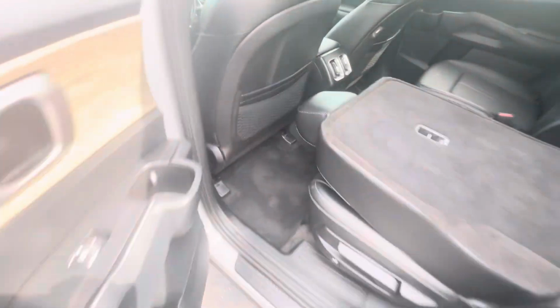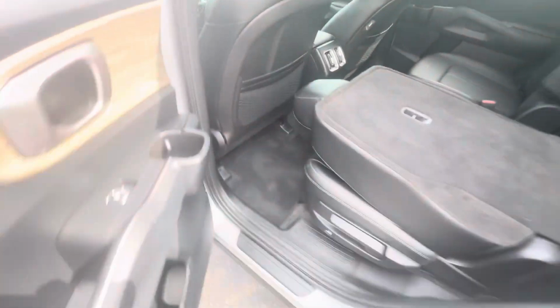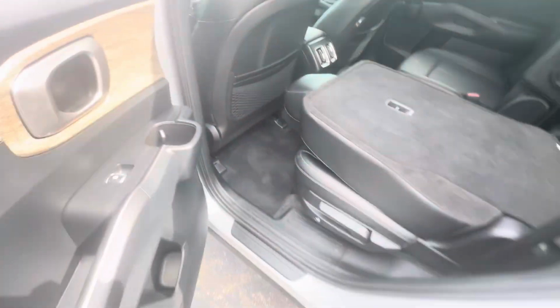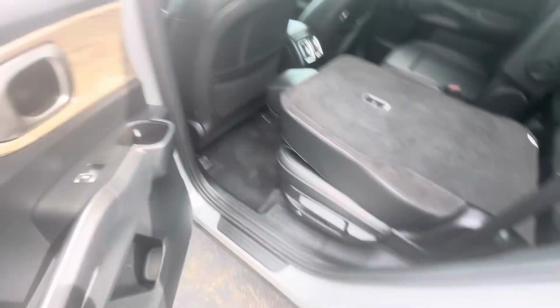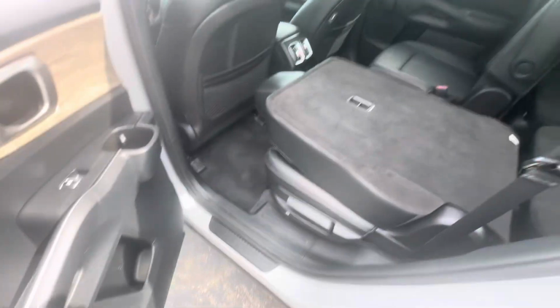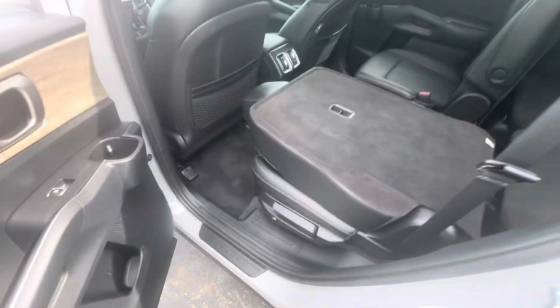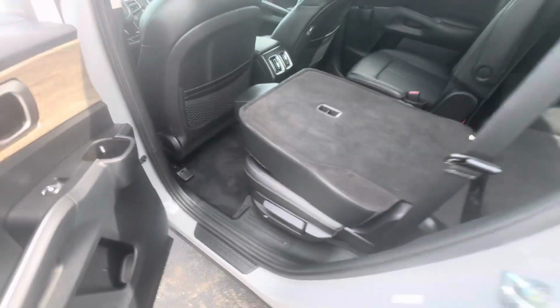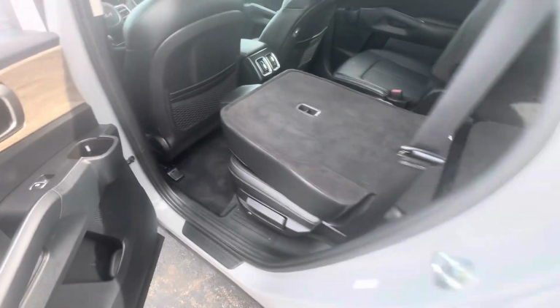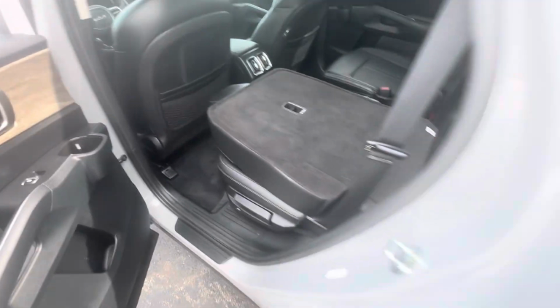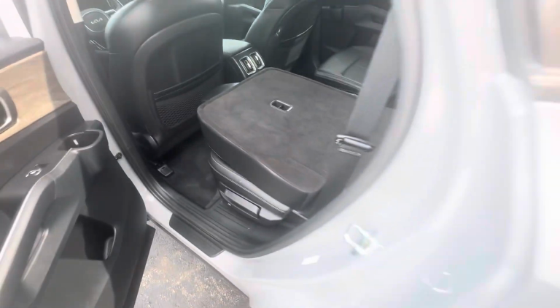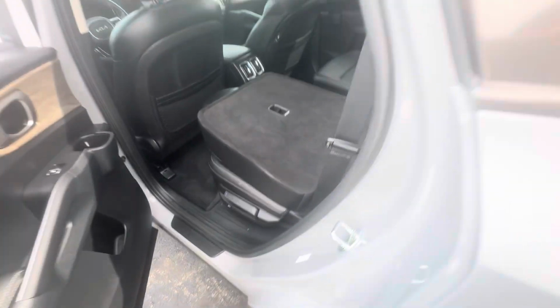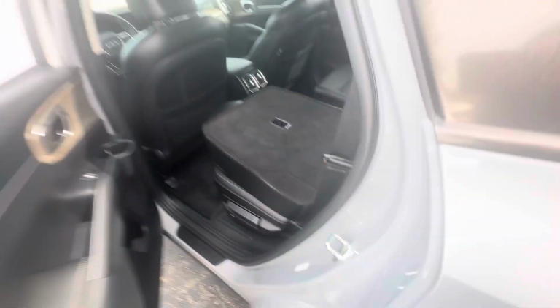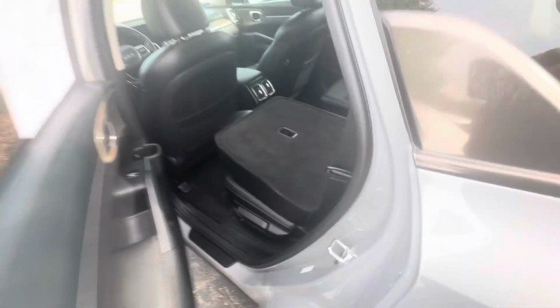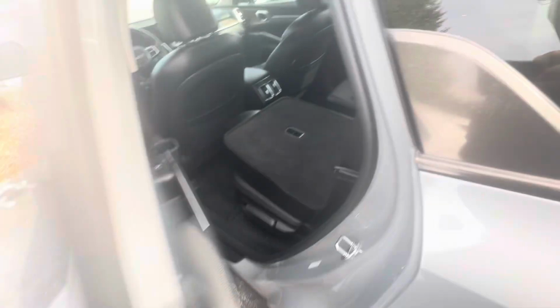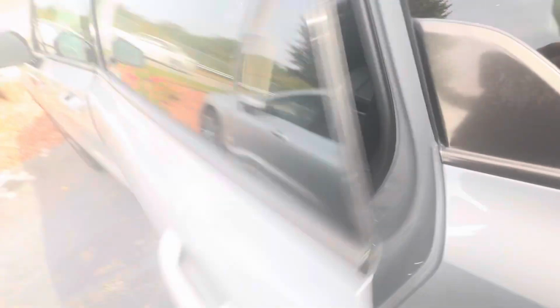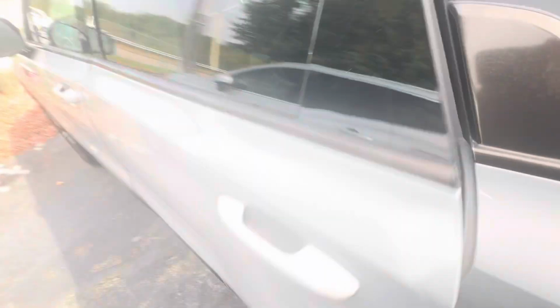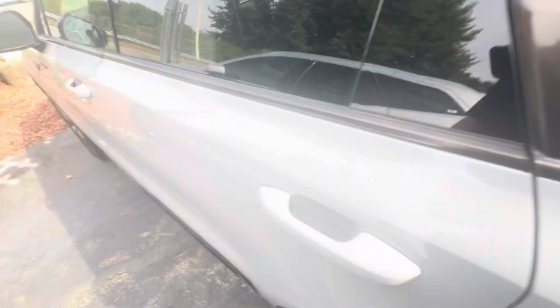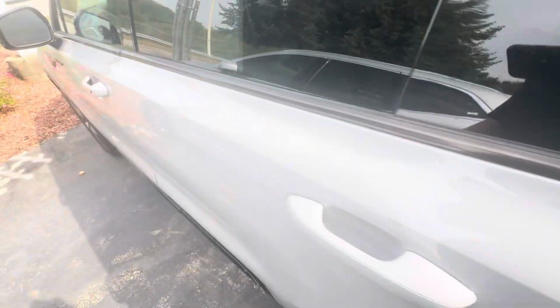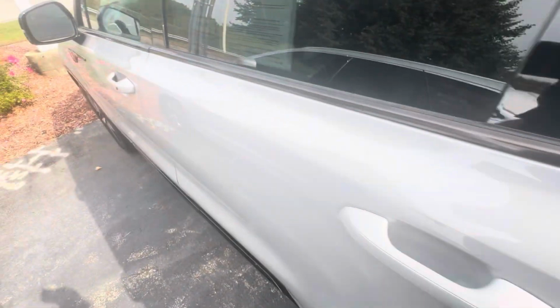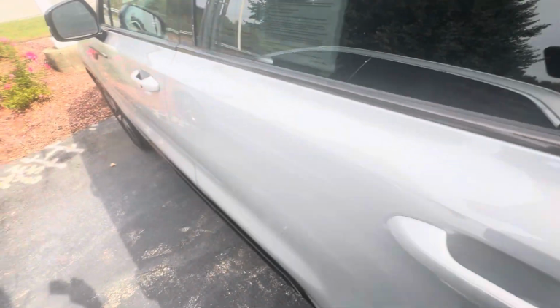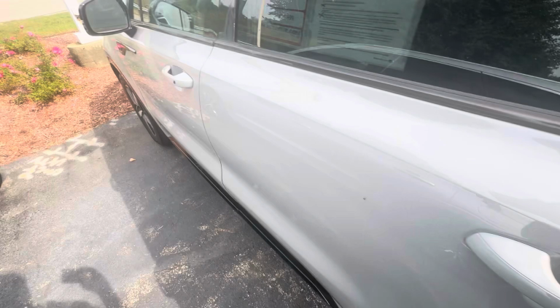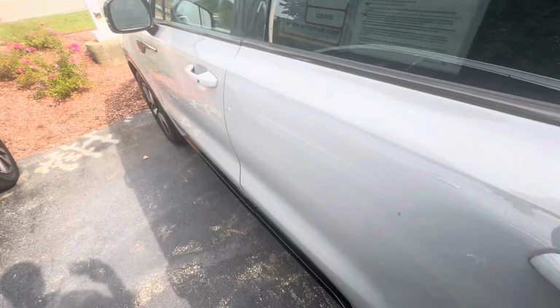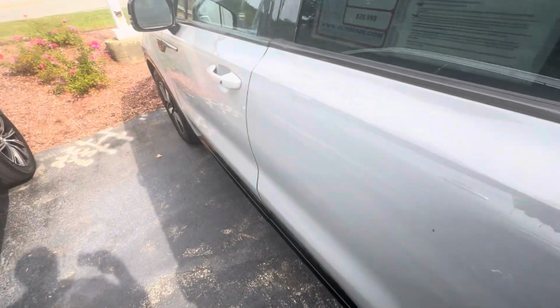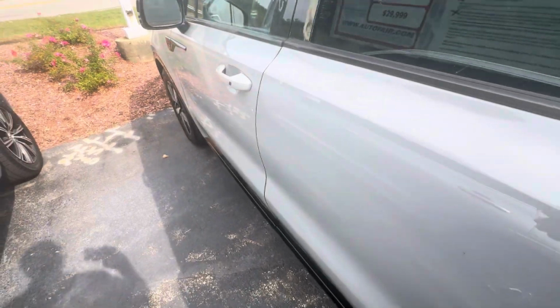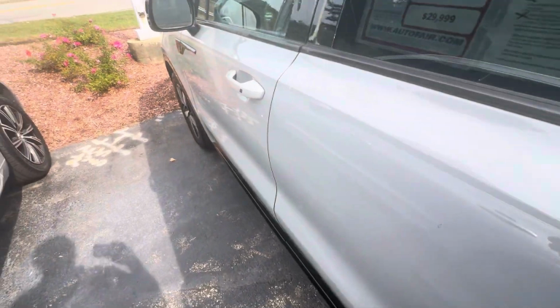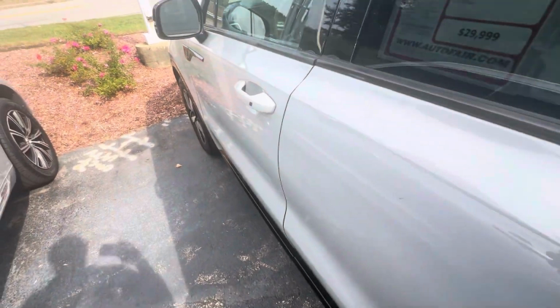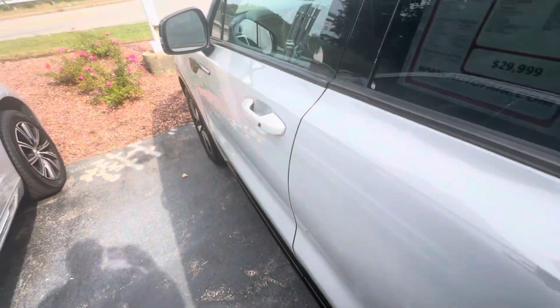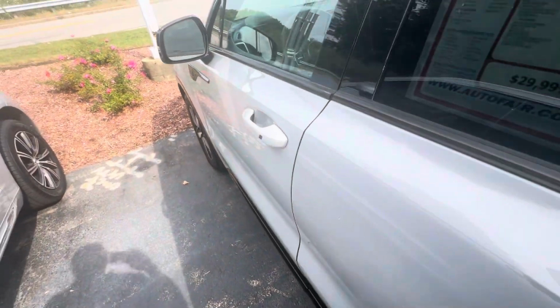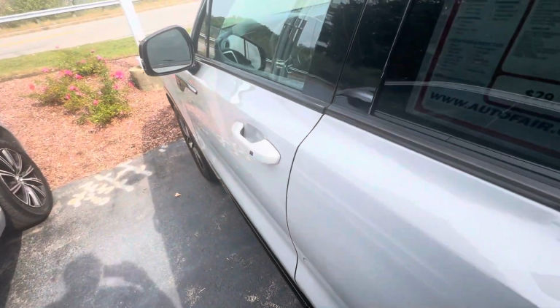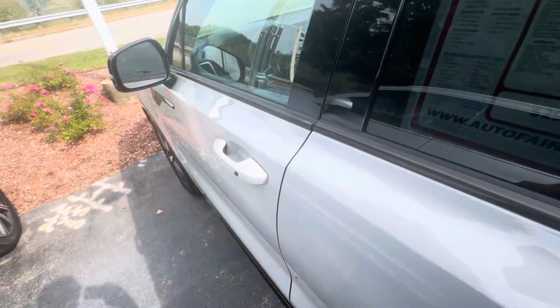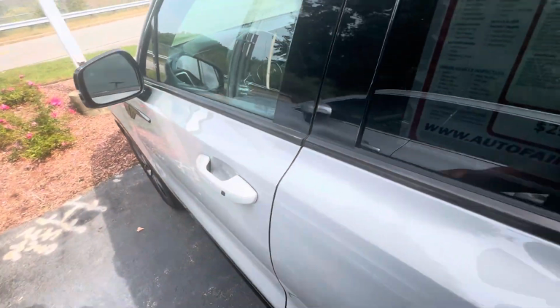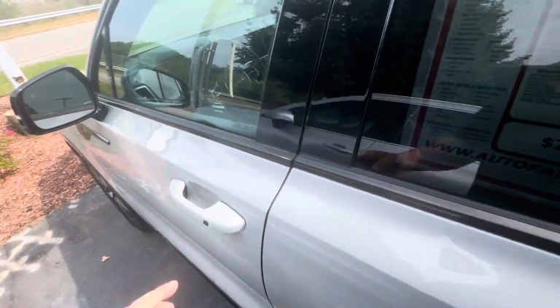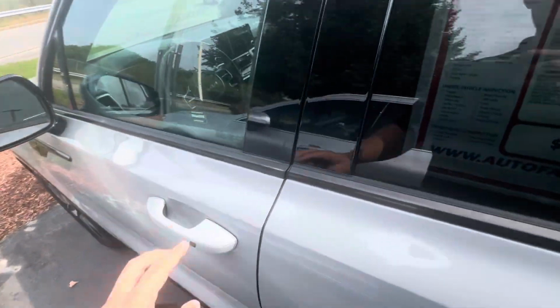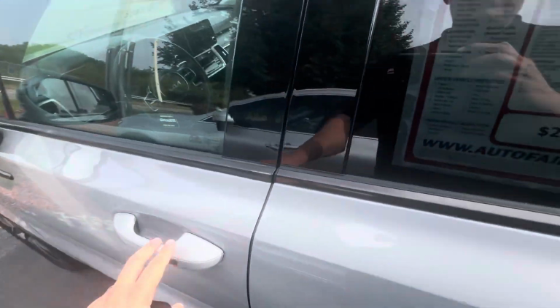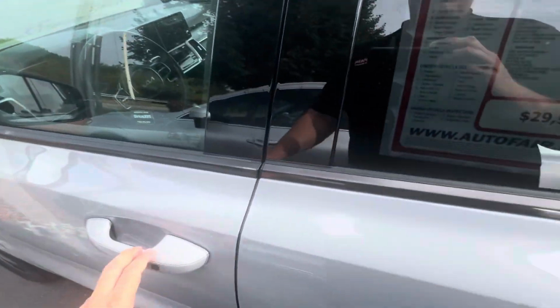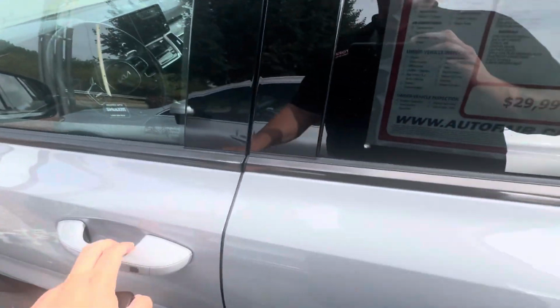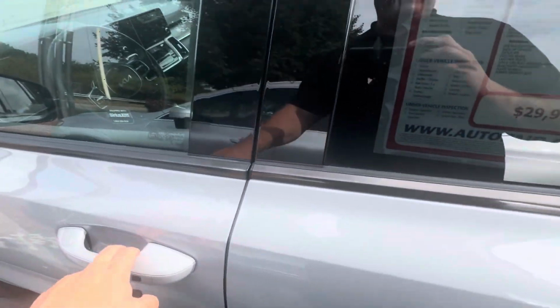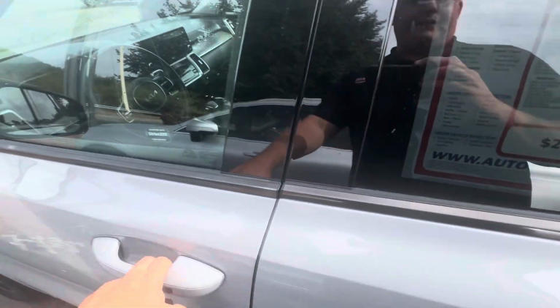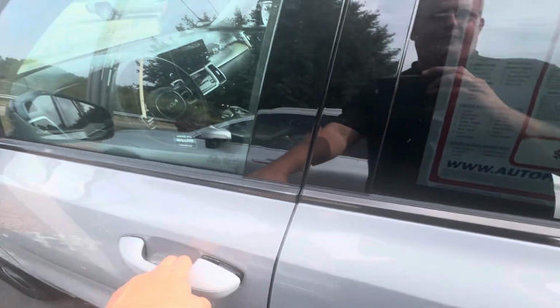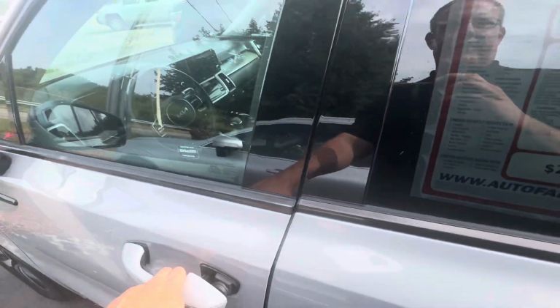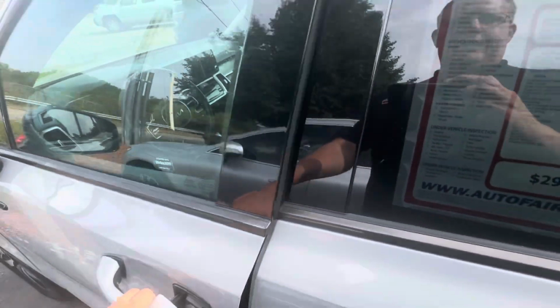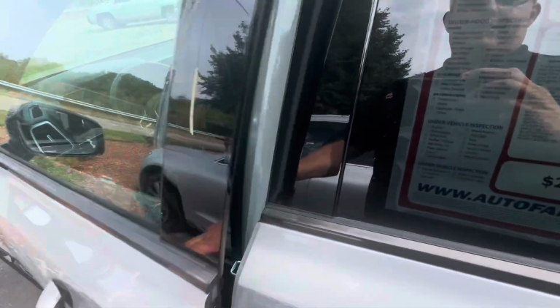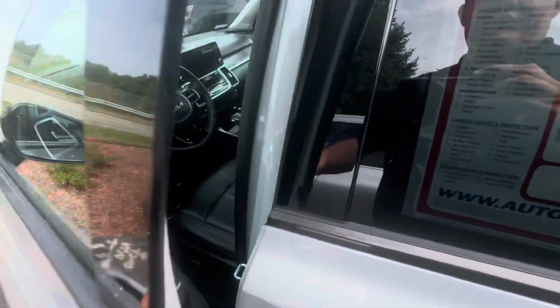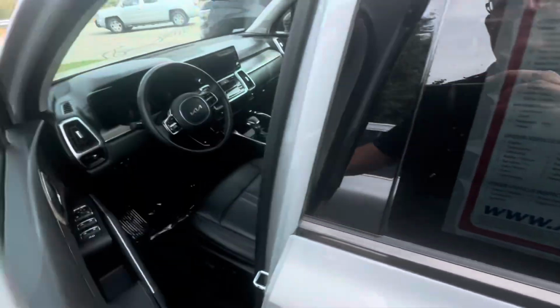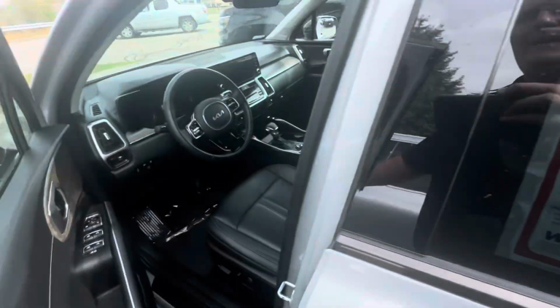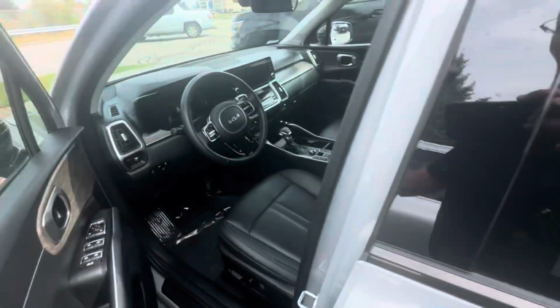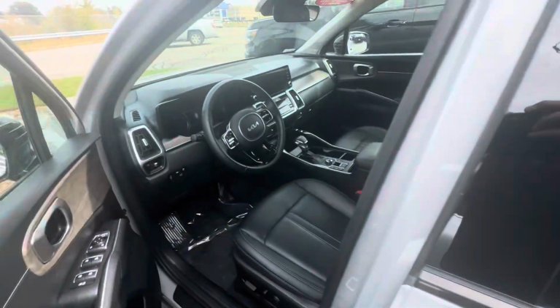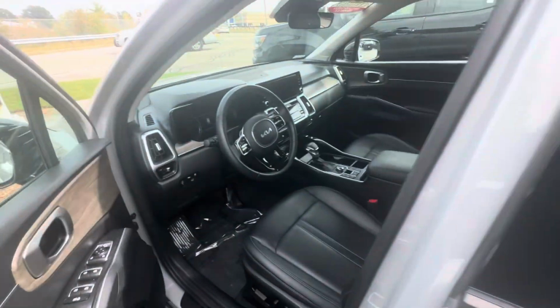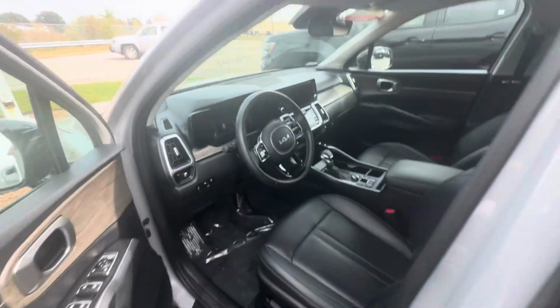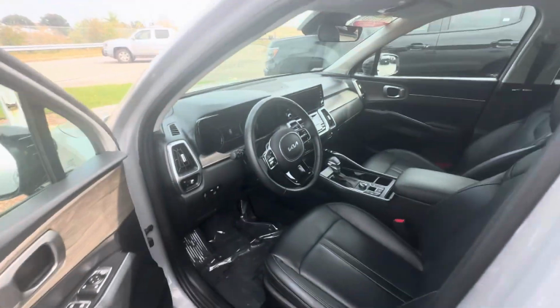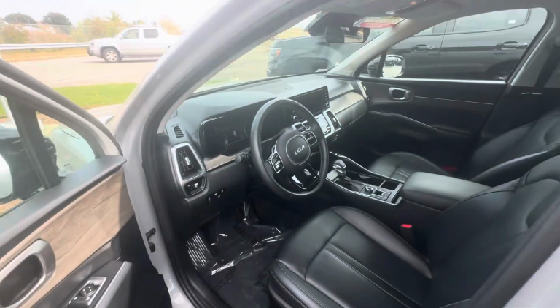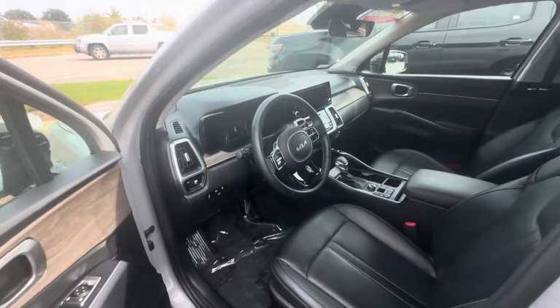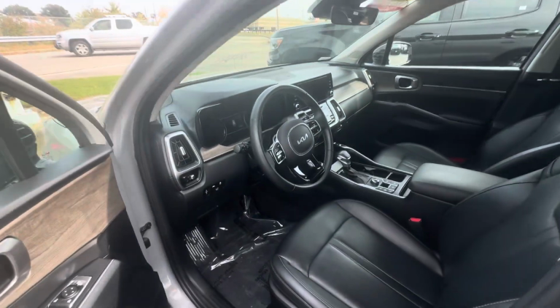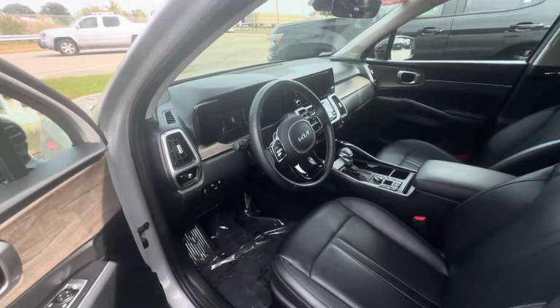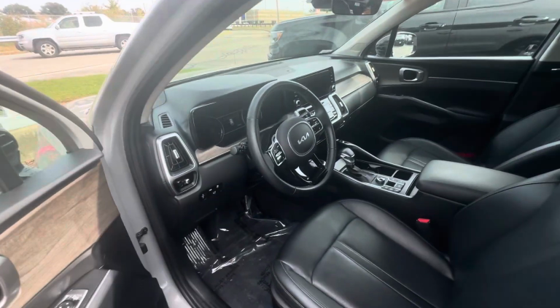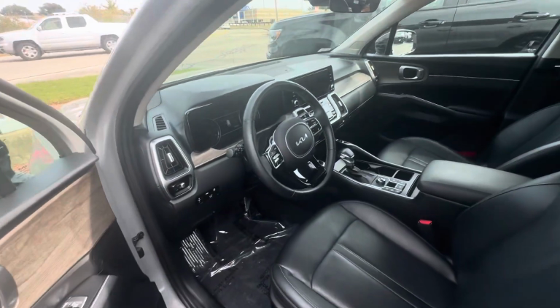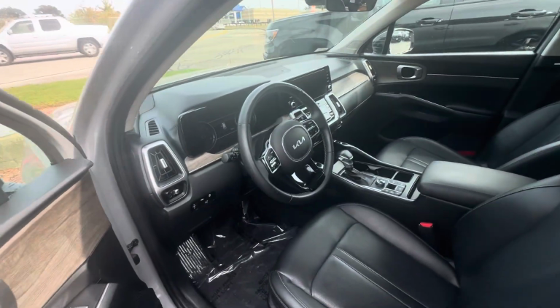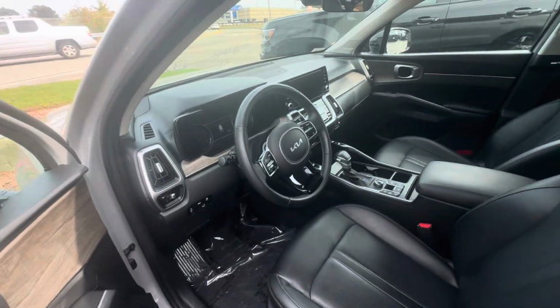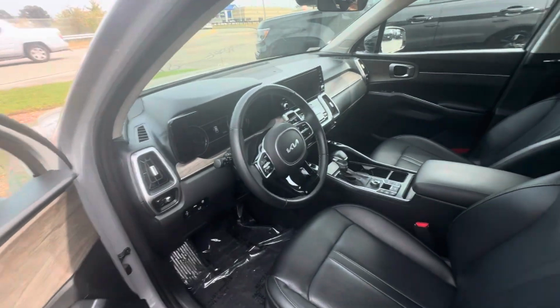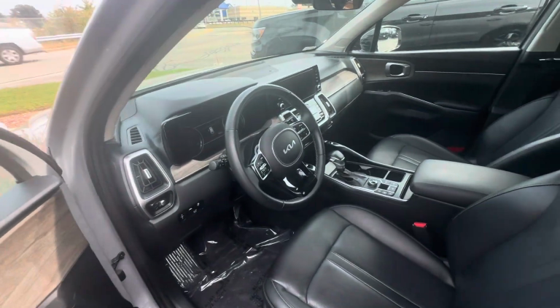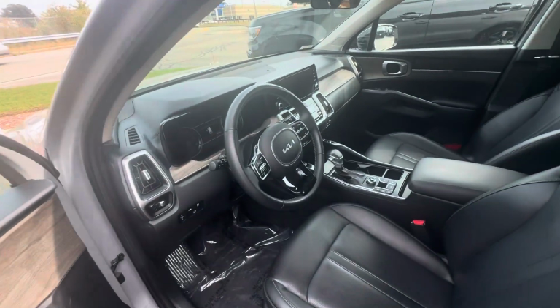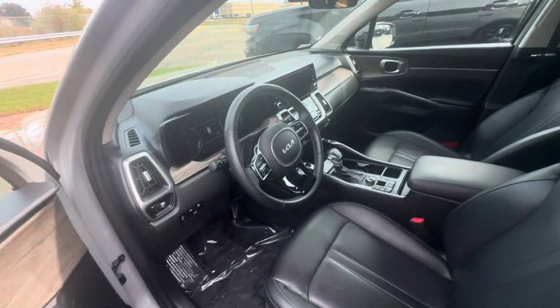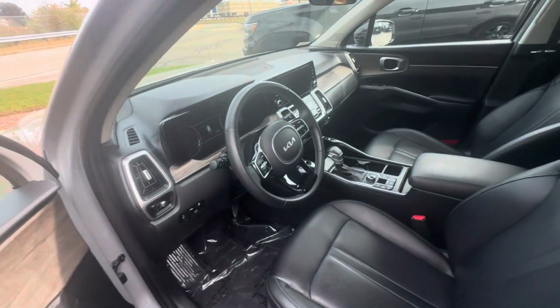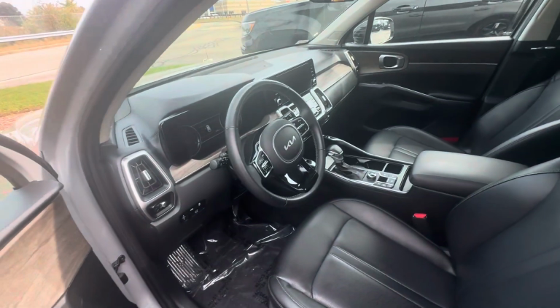In the back seat, you have captain's chairs, which is very nice, as you can see. The seats fold down up here as well. Up front, you can make or receive phone calls right from your steering wheel.